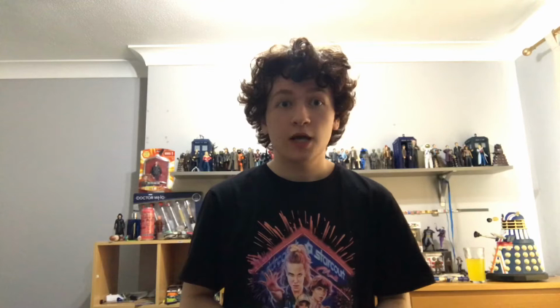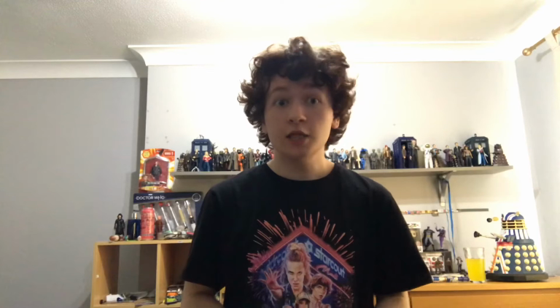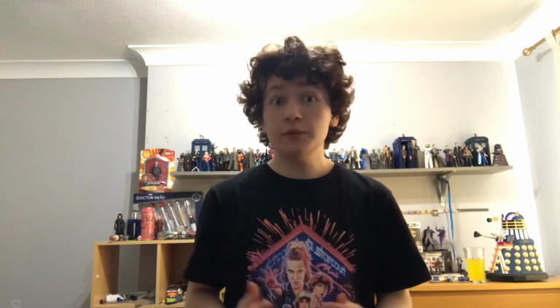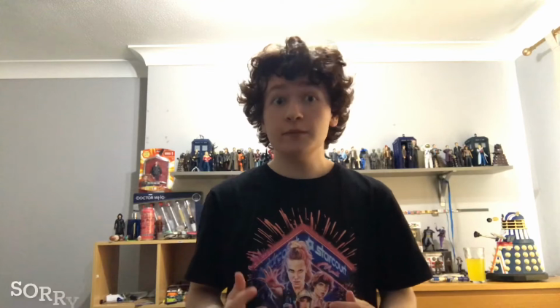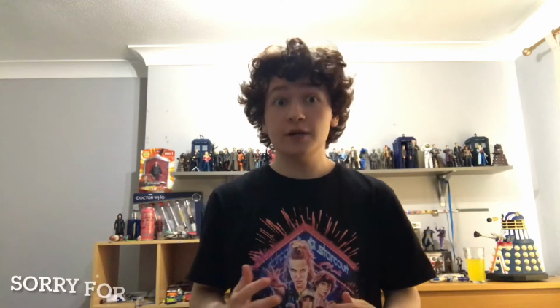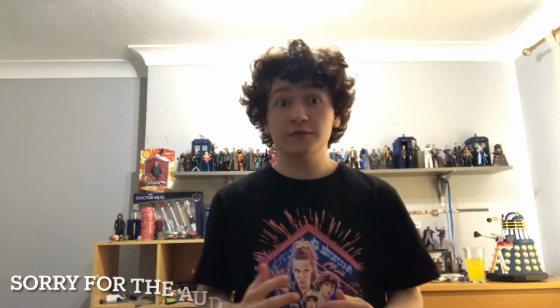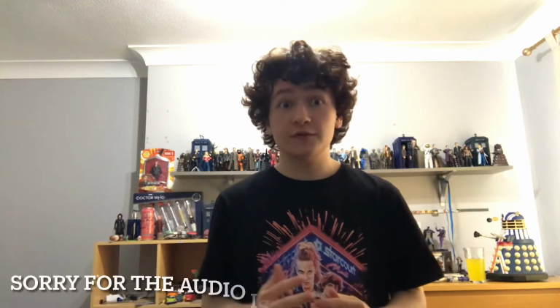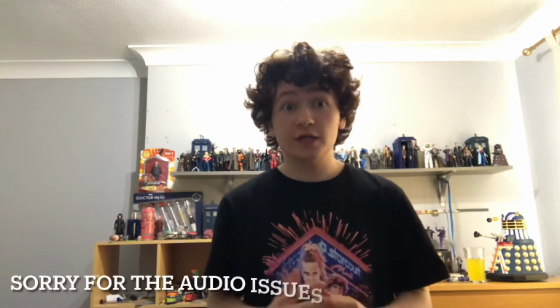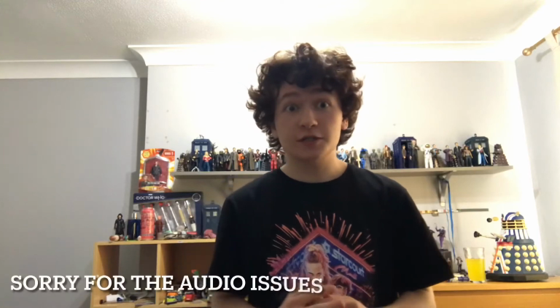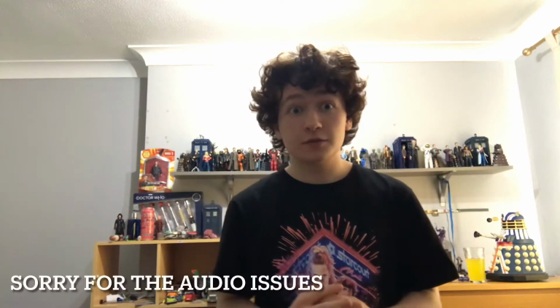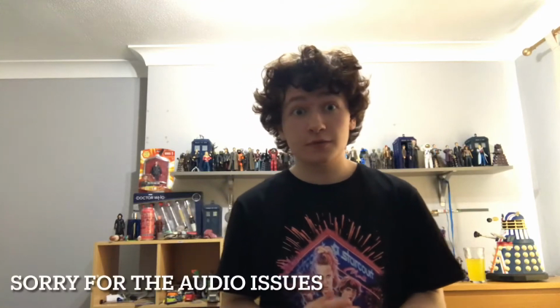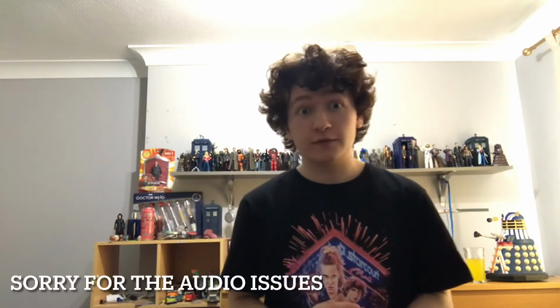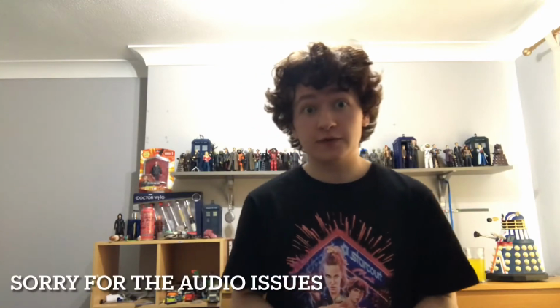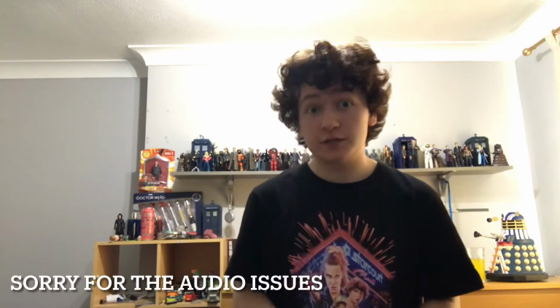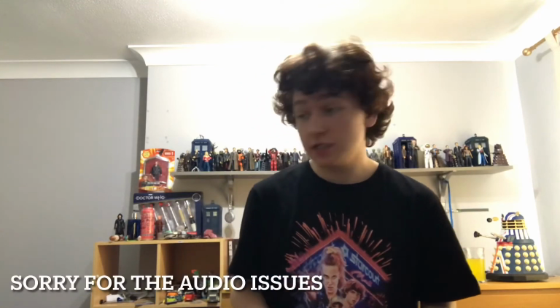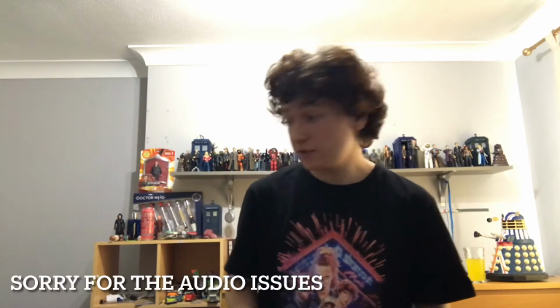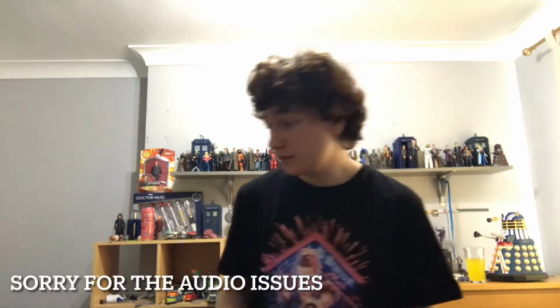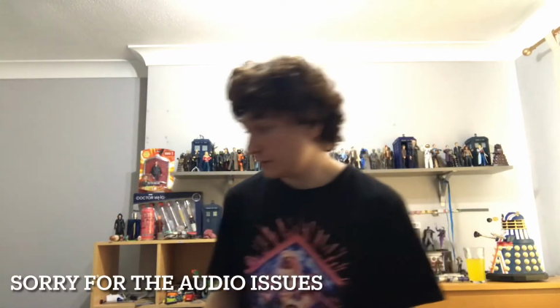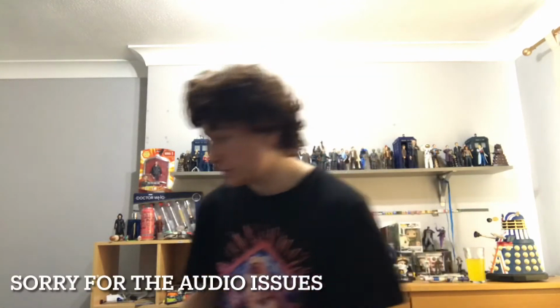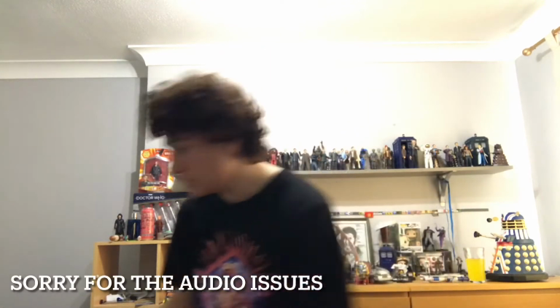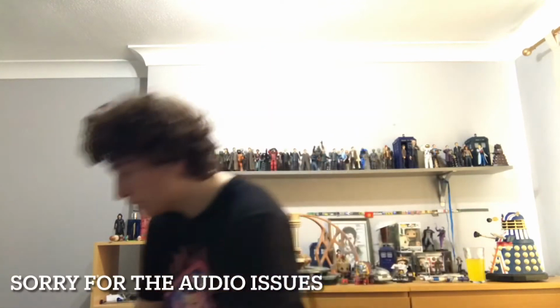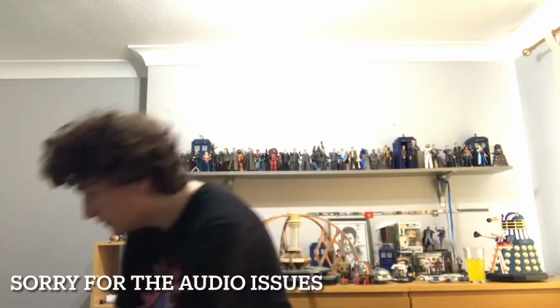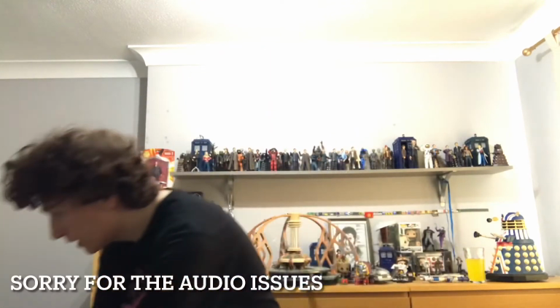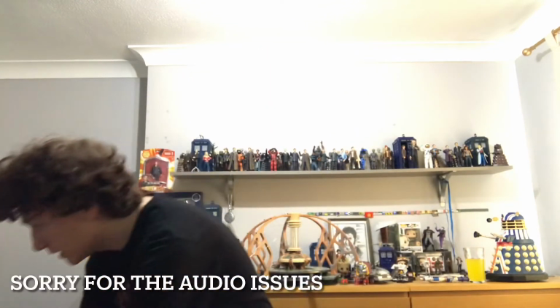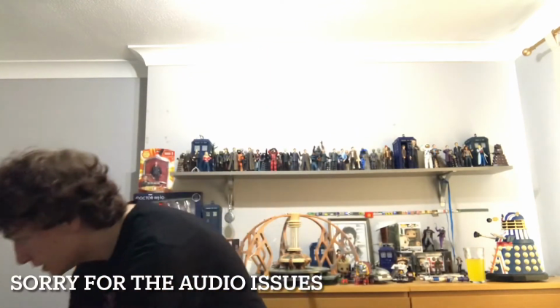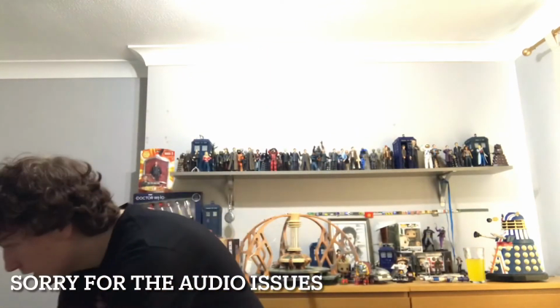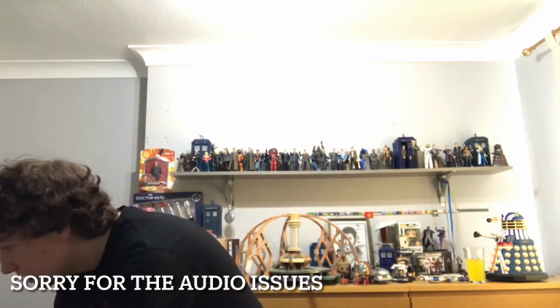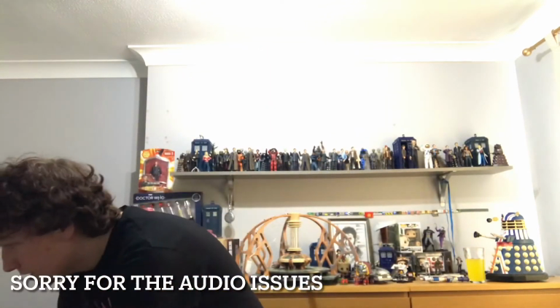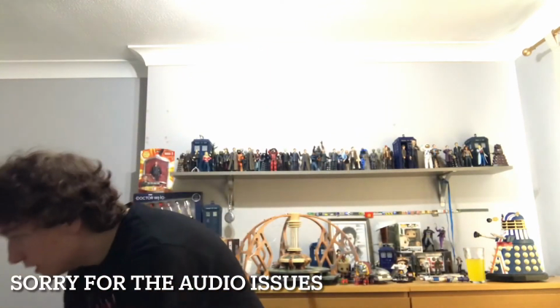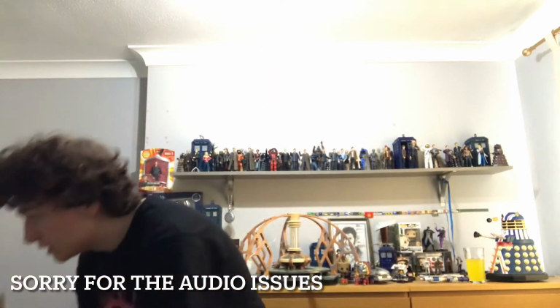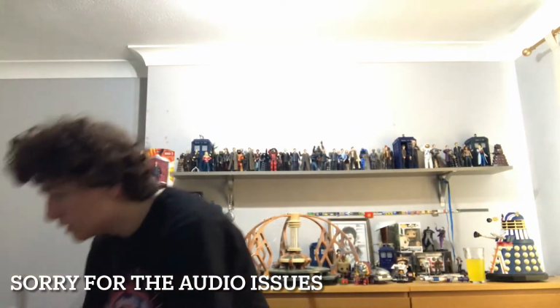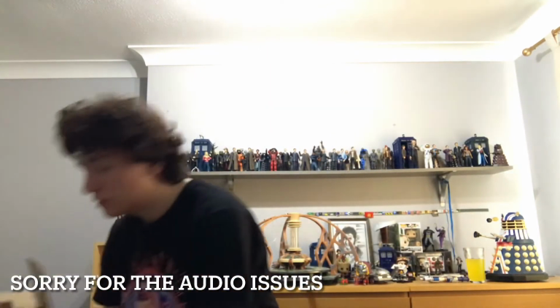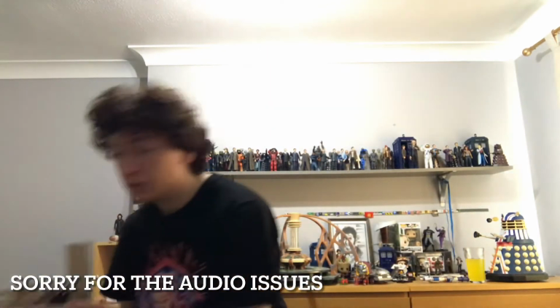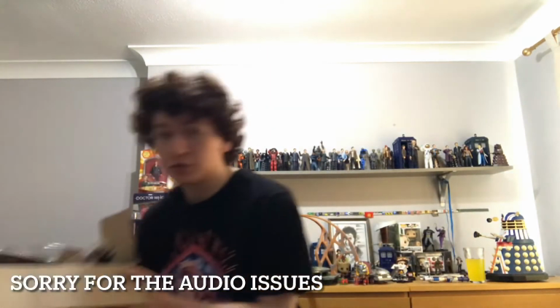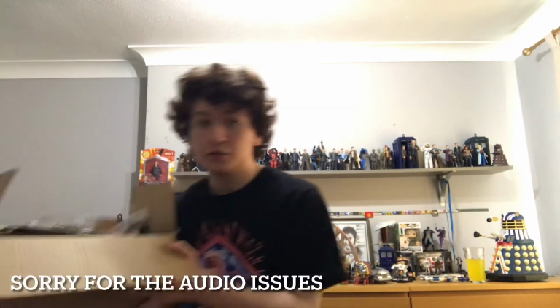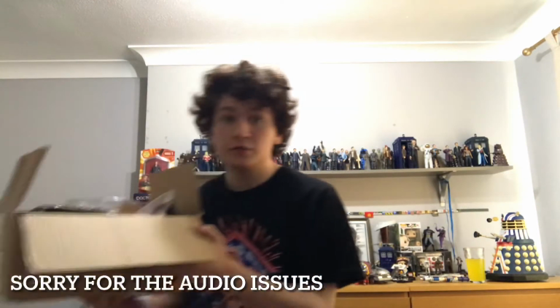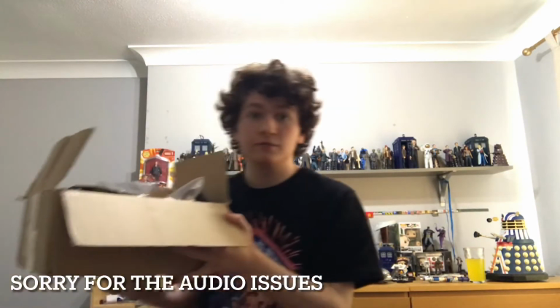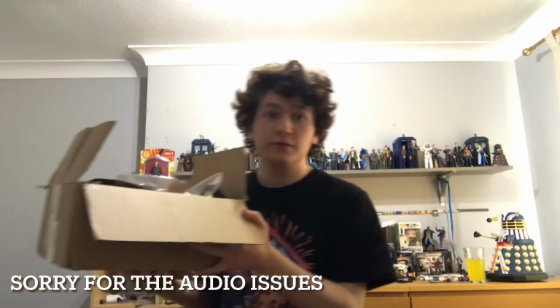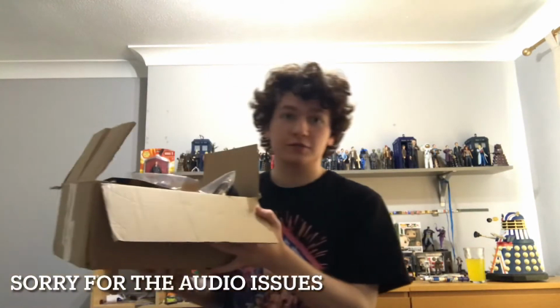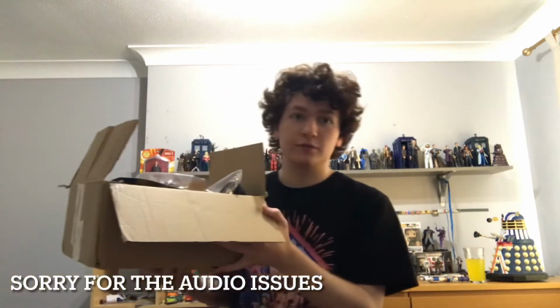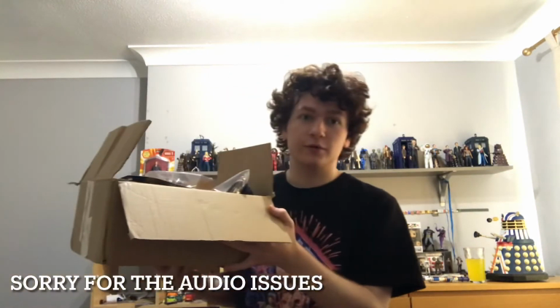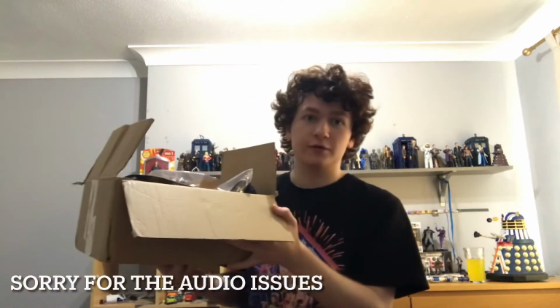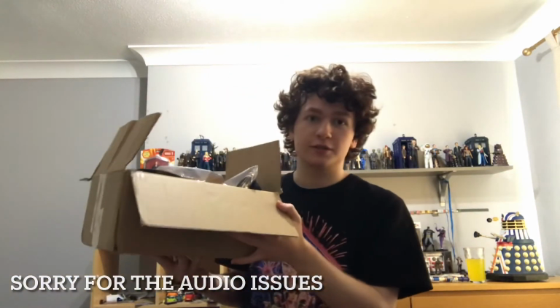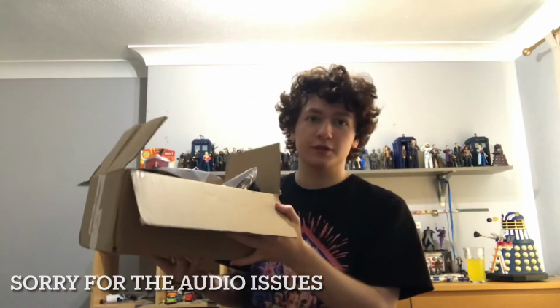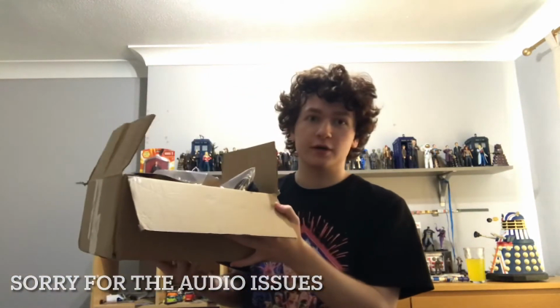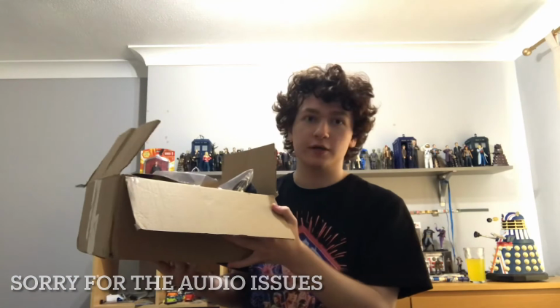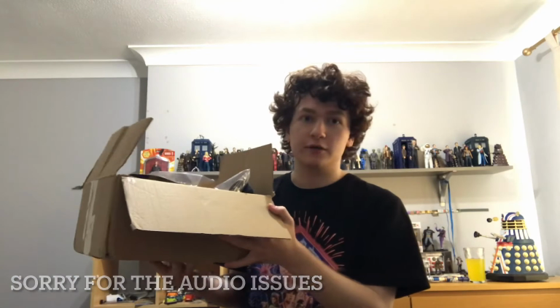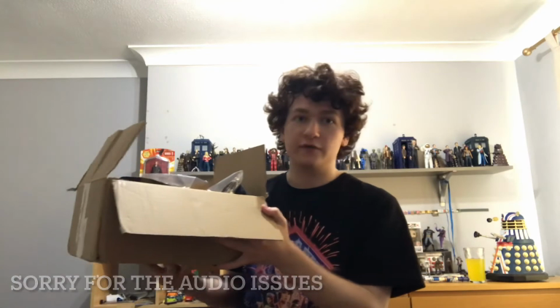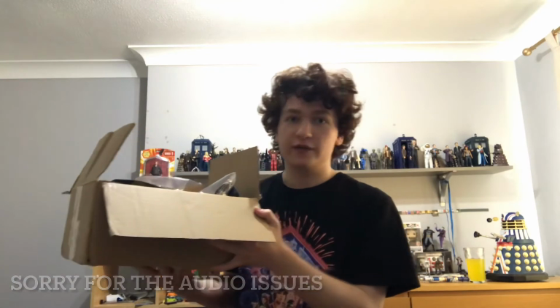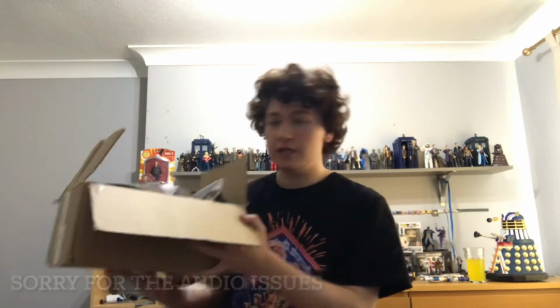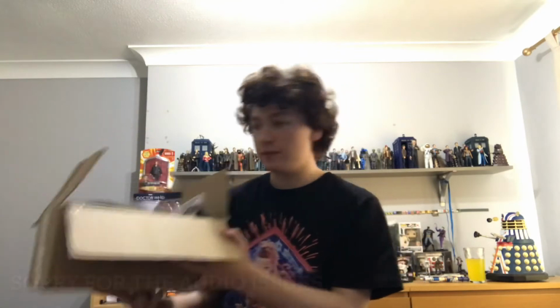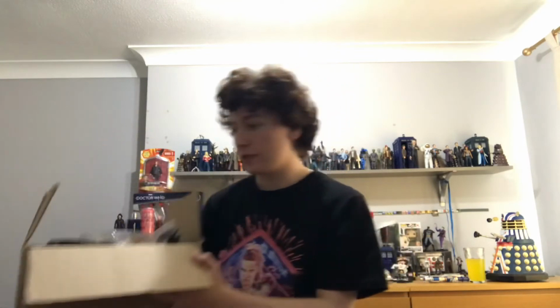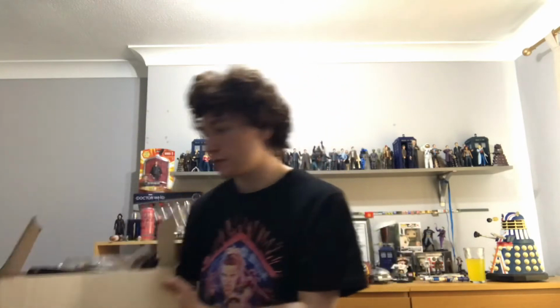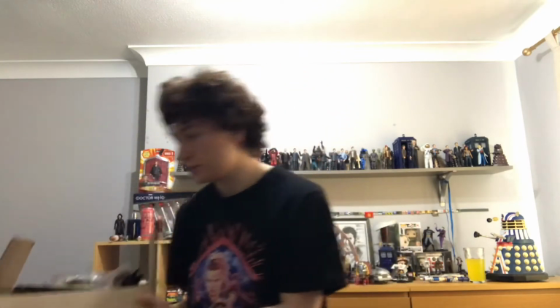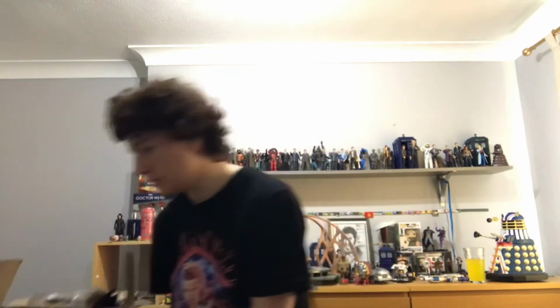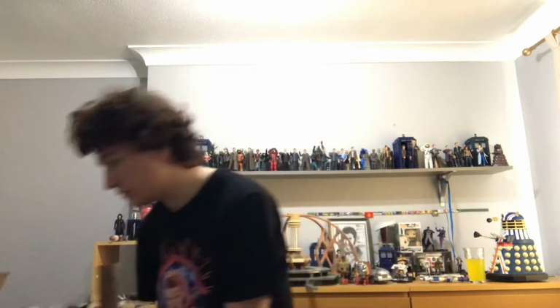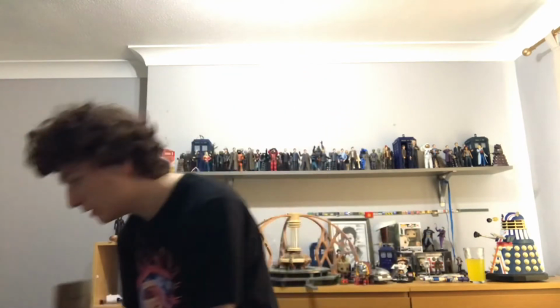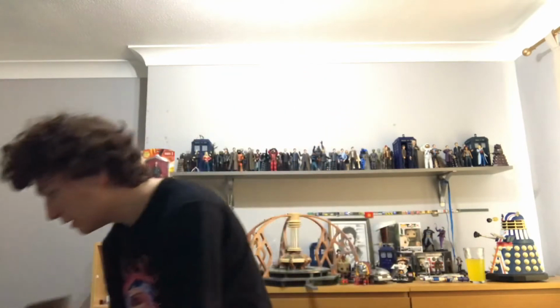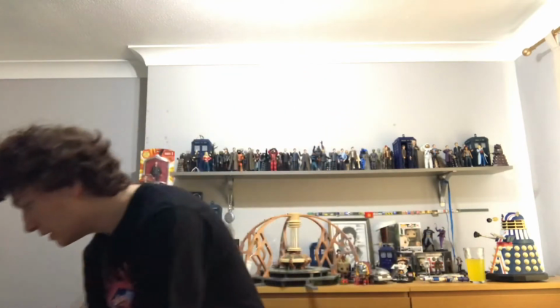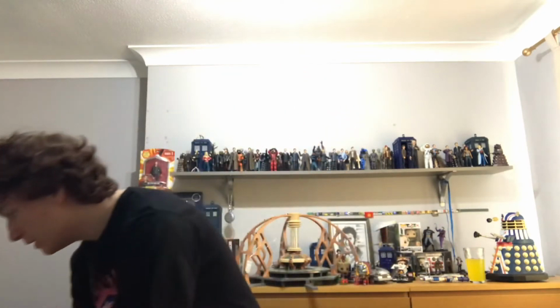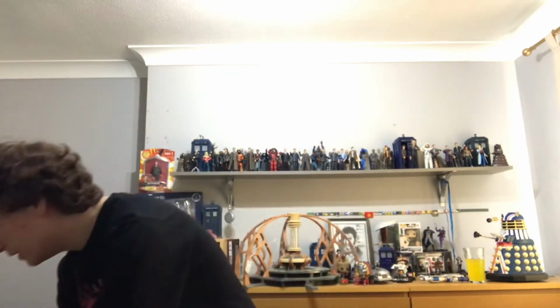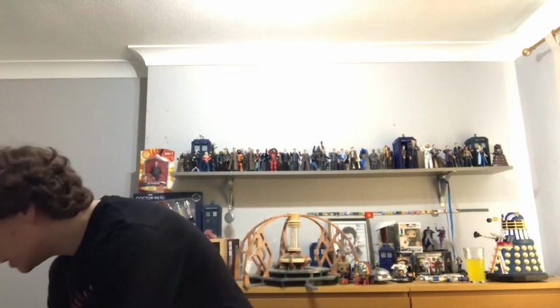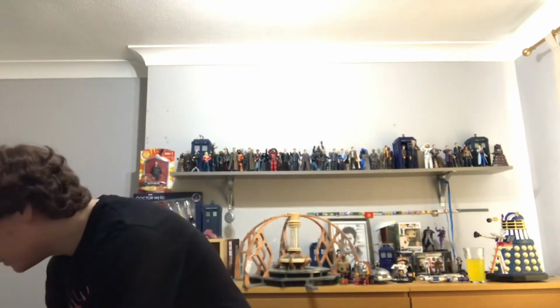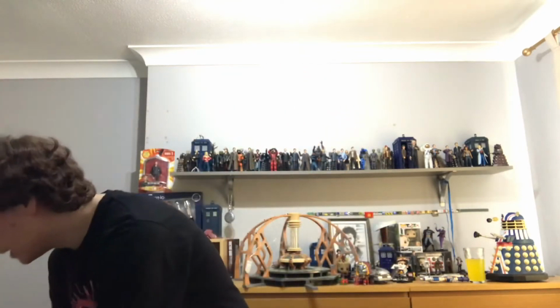Hello everybody, my name is DroughterK. It's the Overrunner video. Today's video will be taking a look at this Doctor Who mystery box that I got off eBay. So, let's begin.